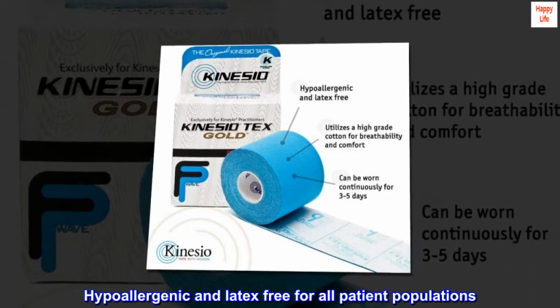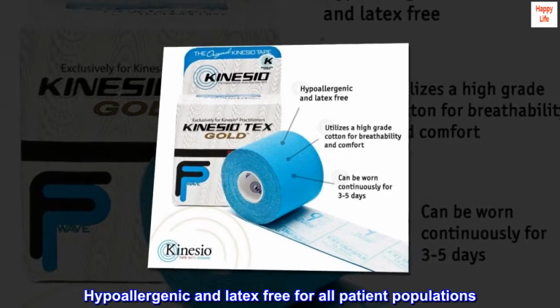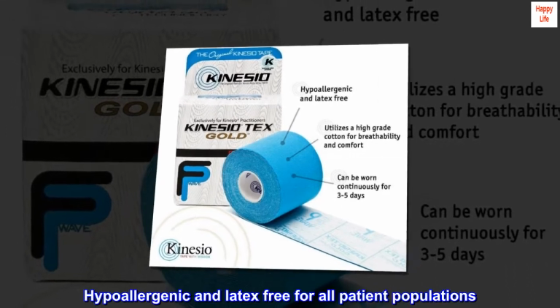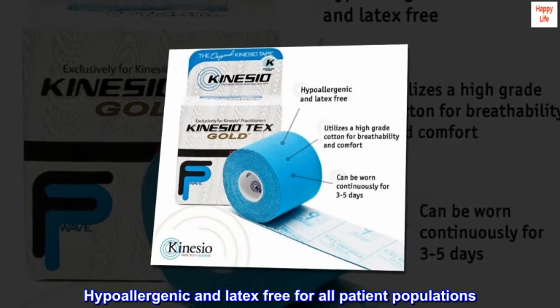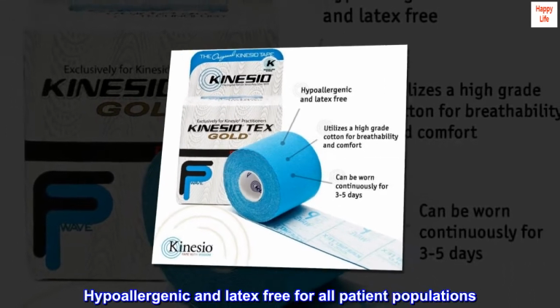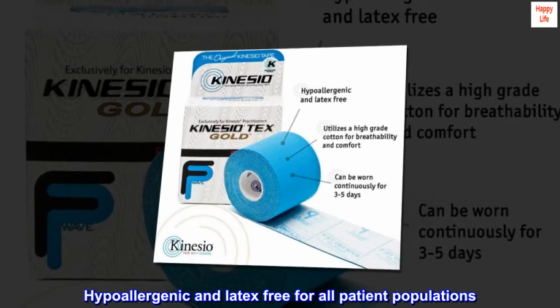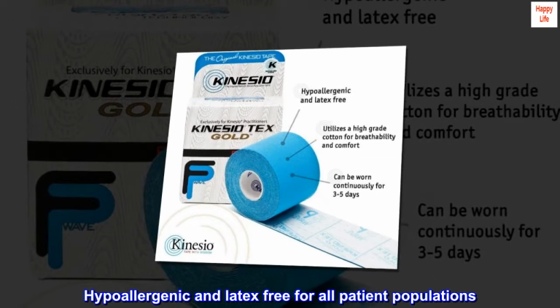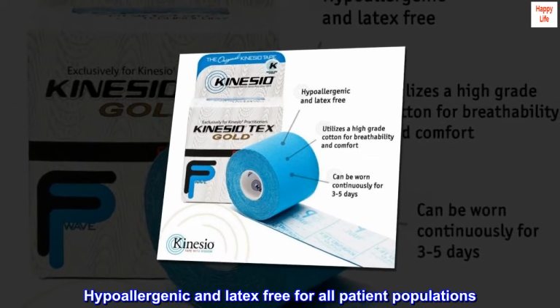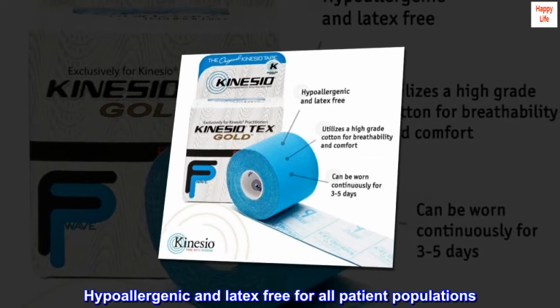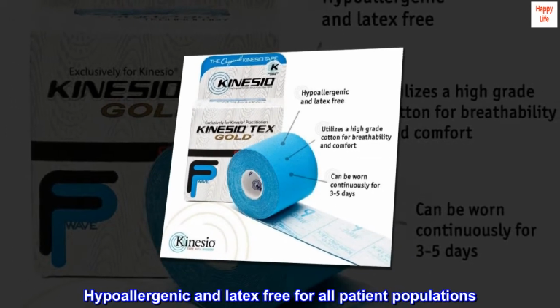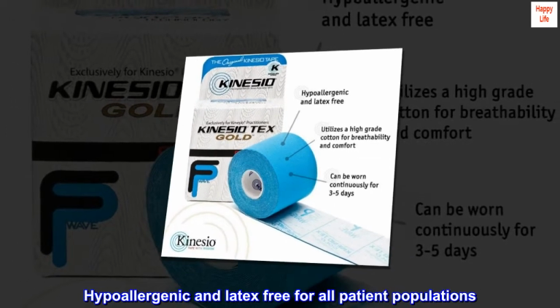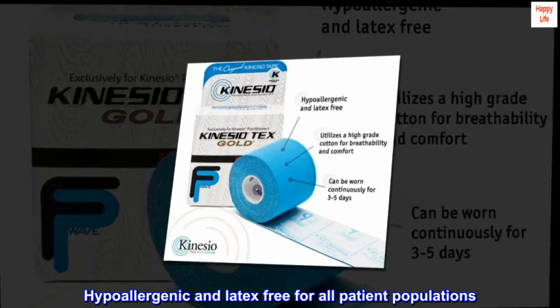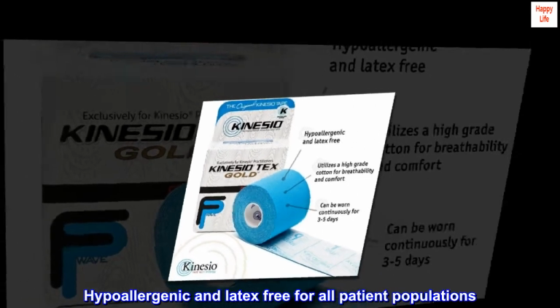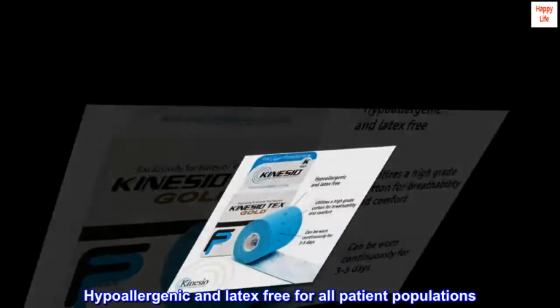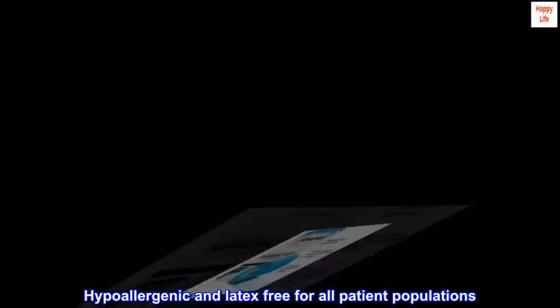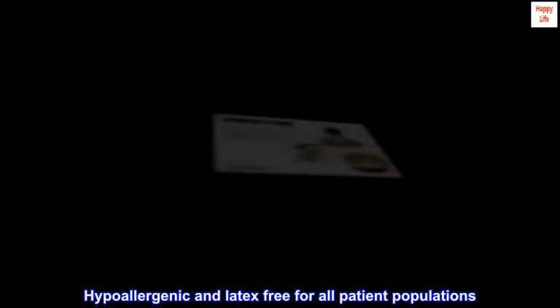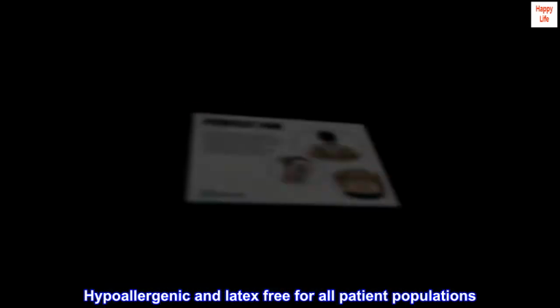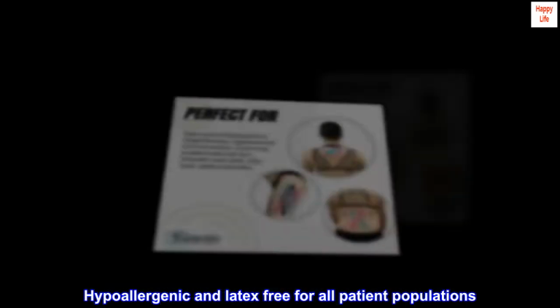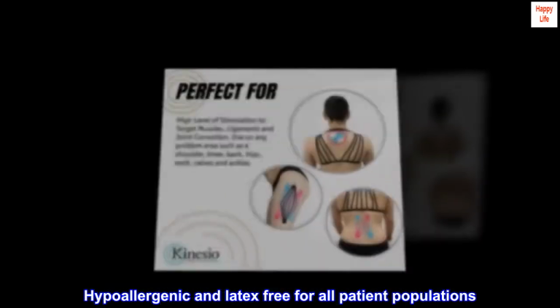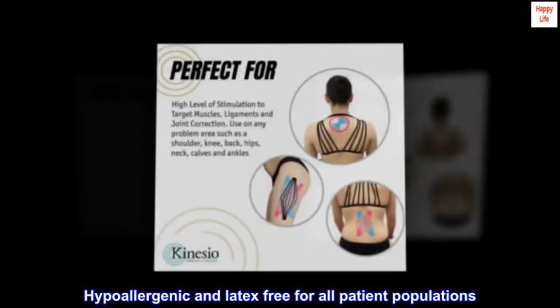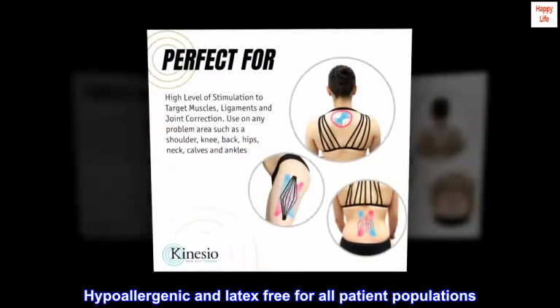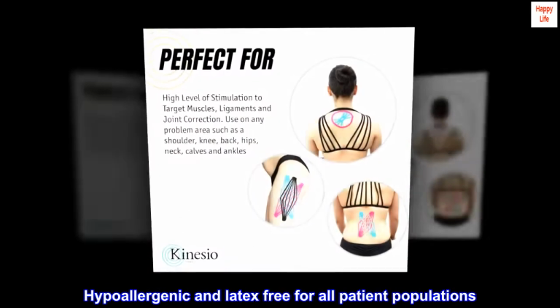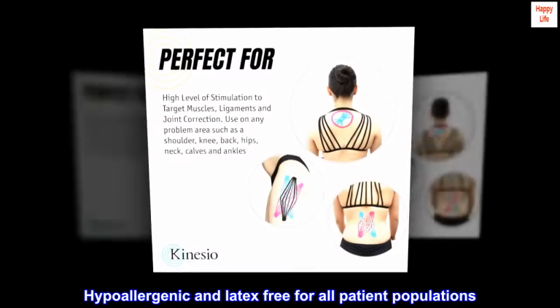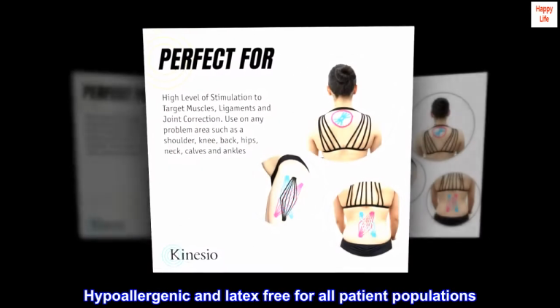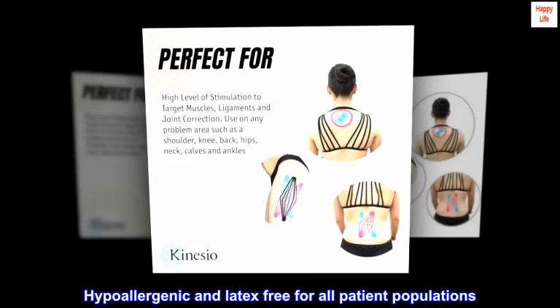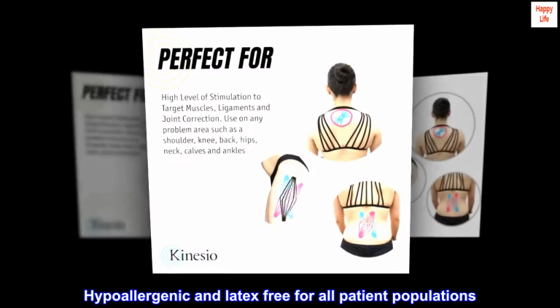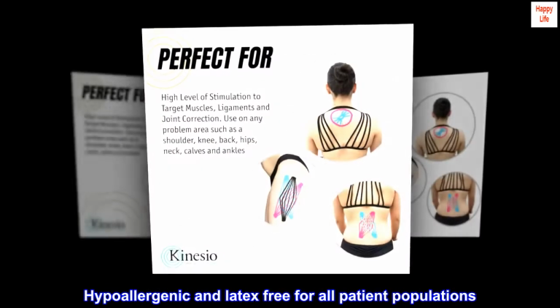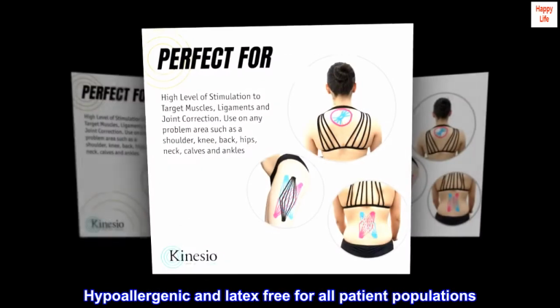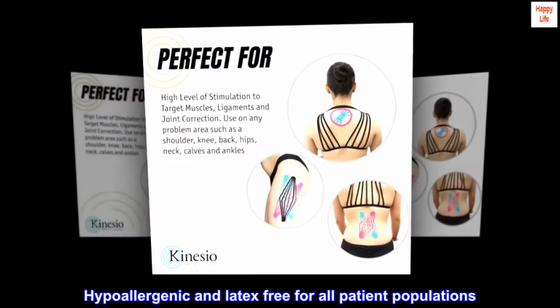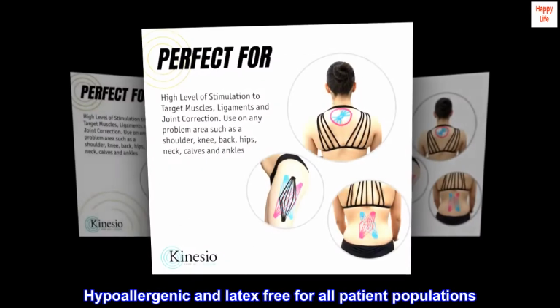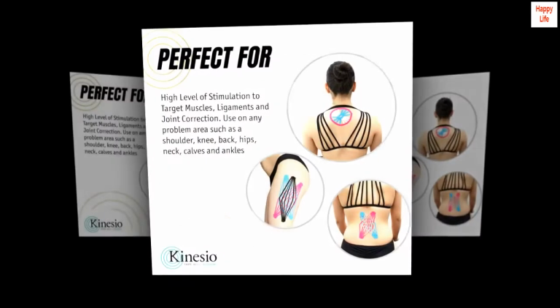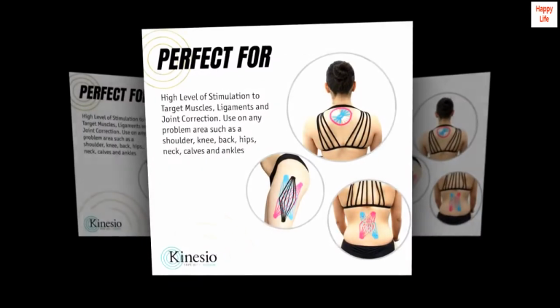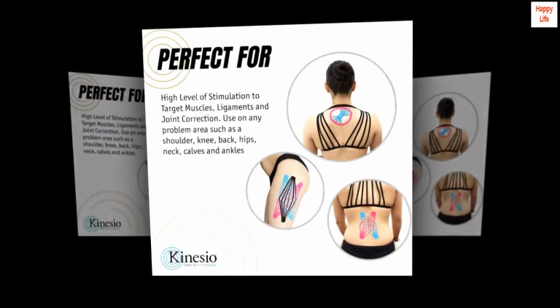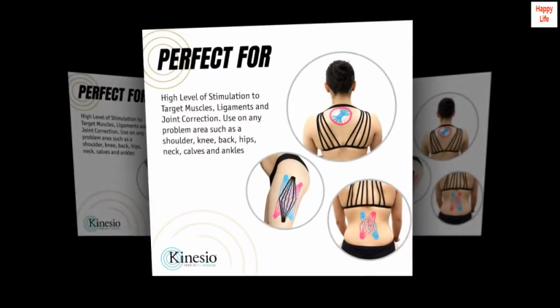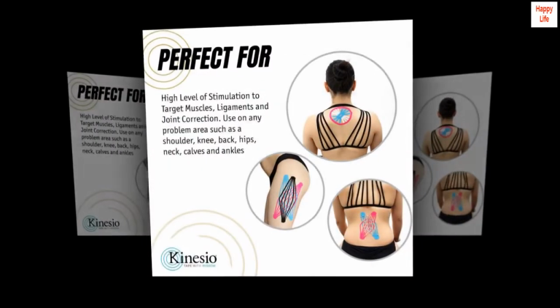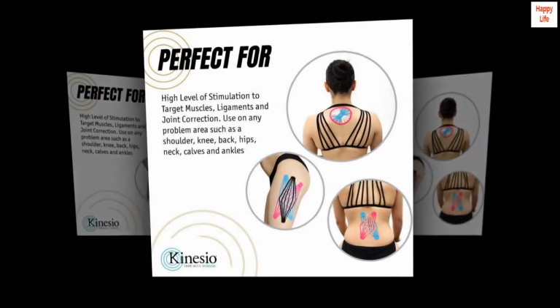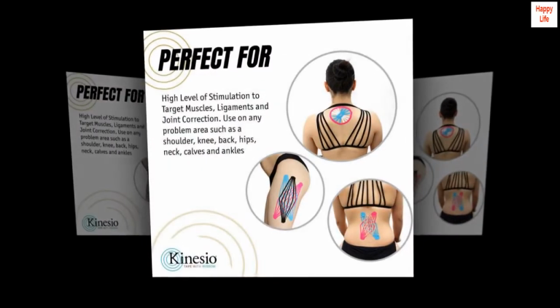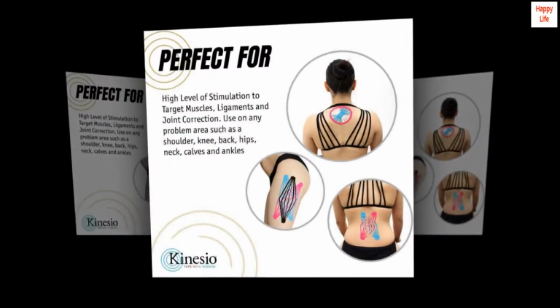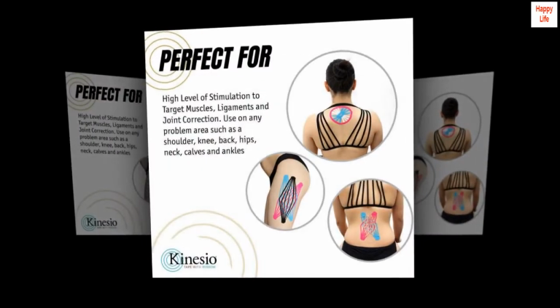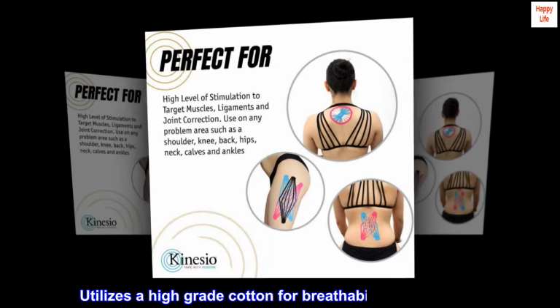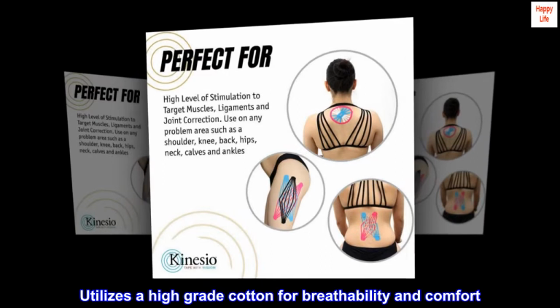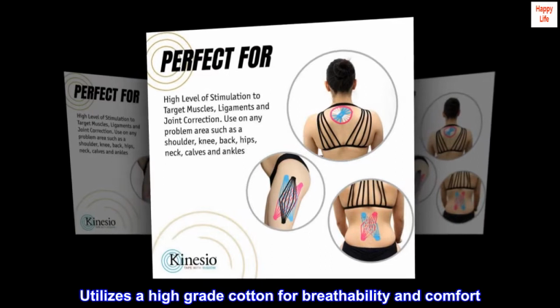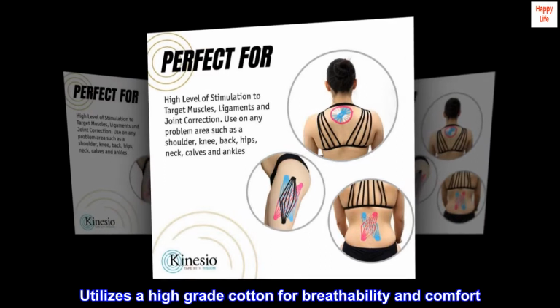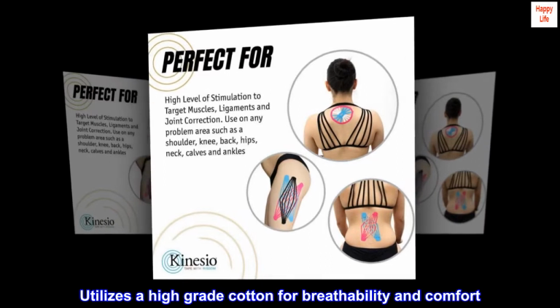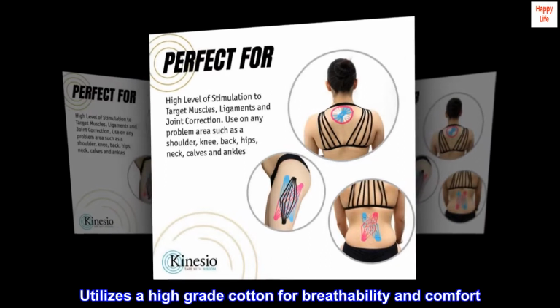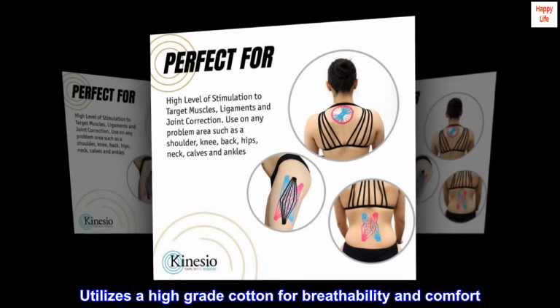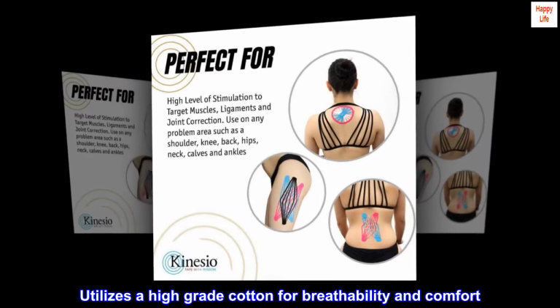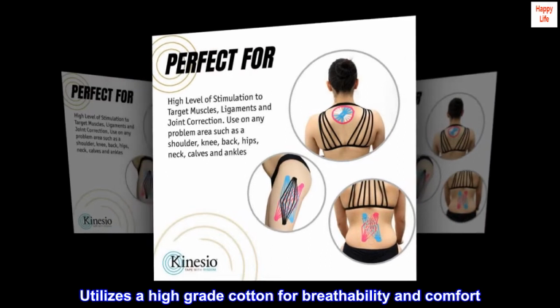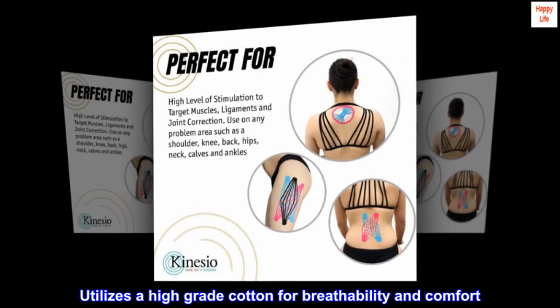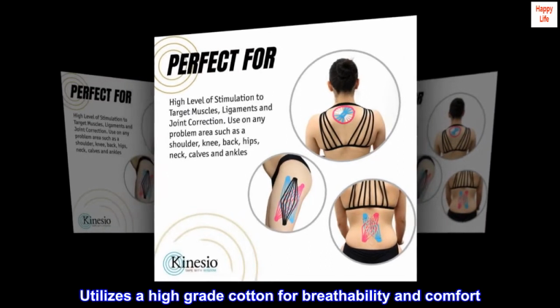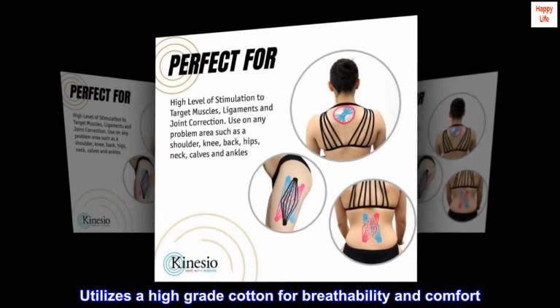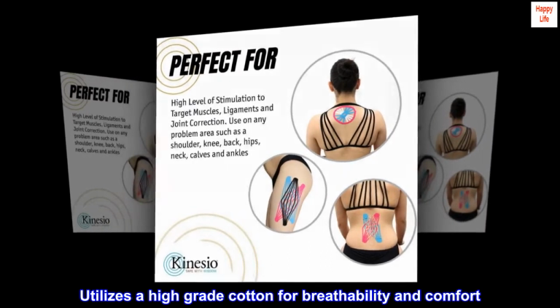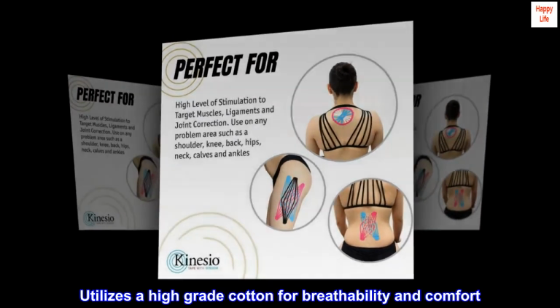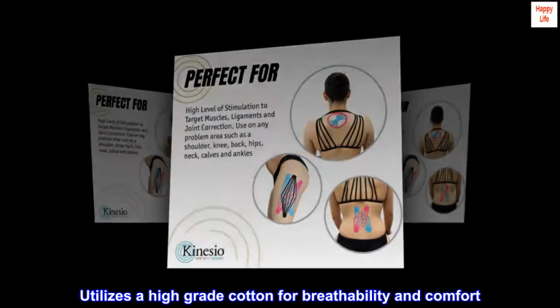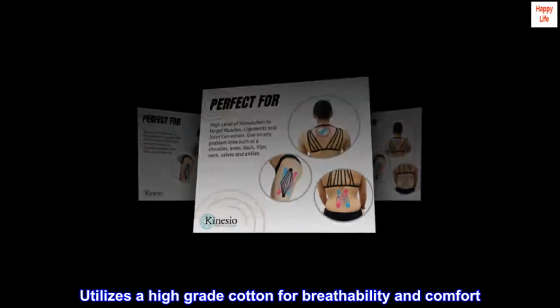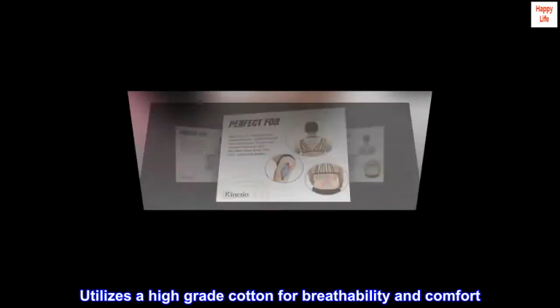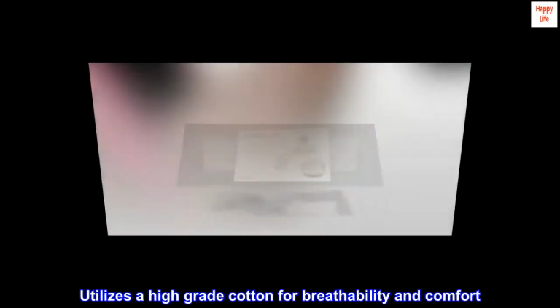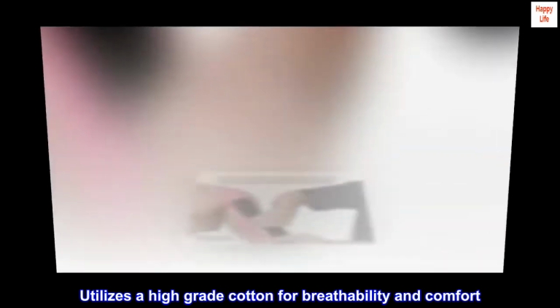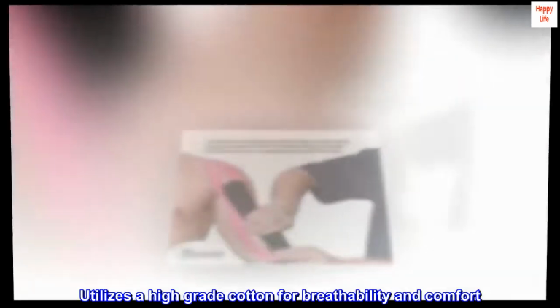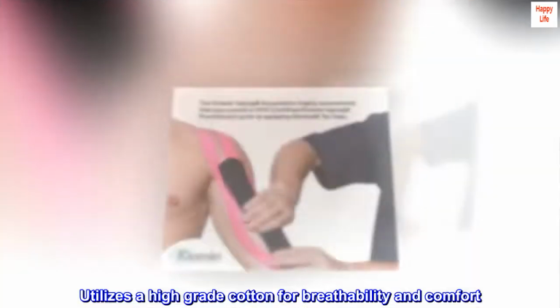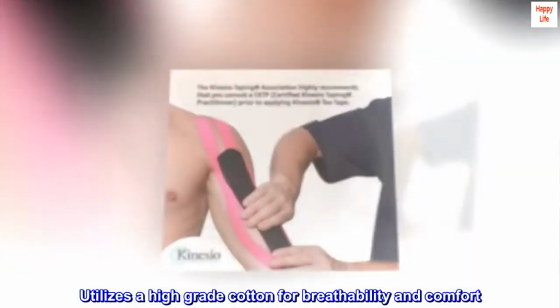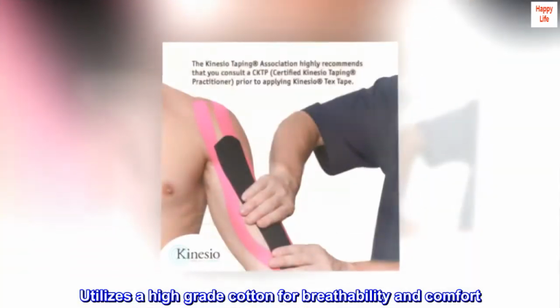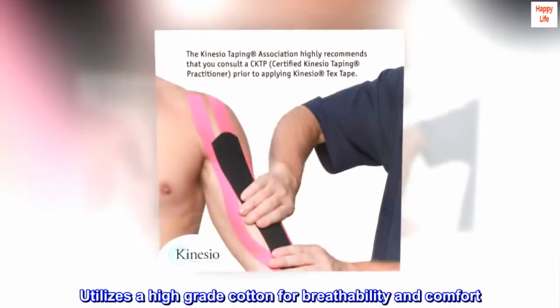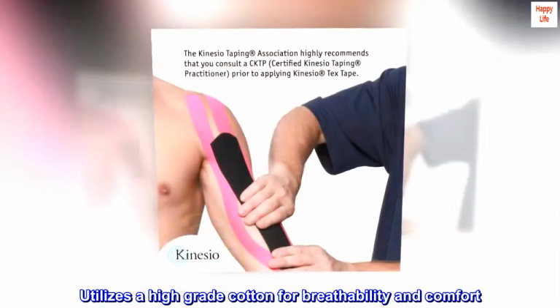Hypoallergenic and latex-free for all patient populations. Utilizes a high-grade cotton for breathability and comfort.